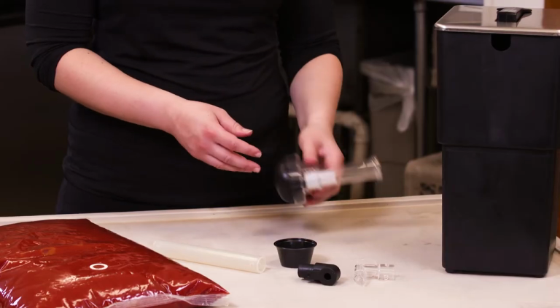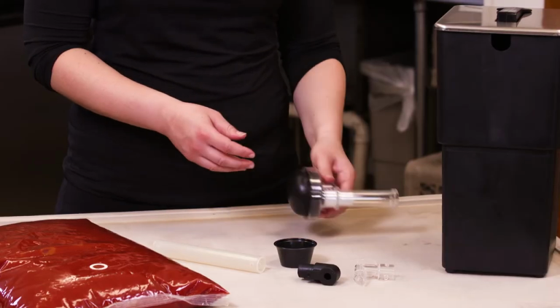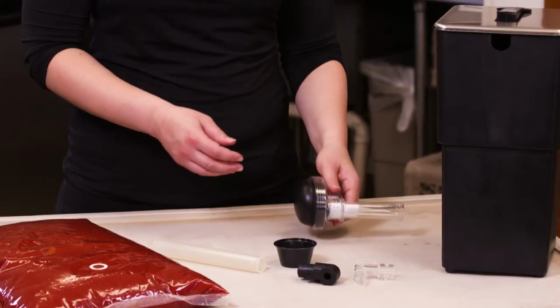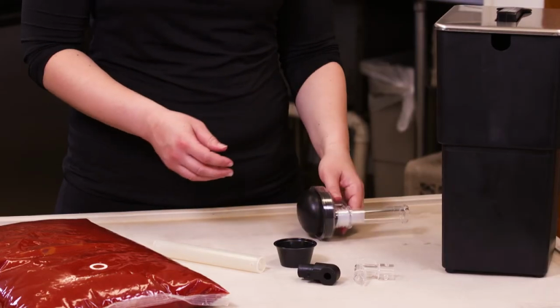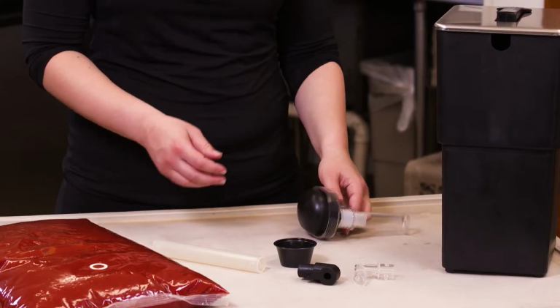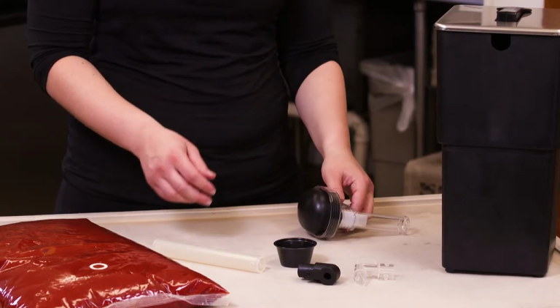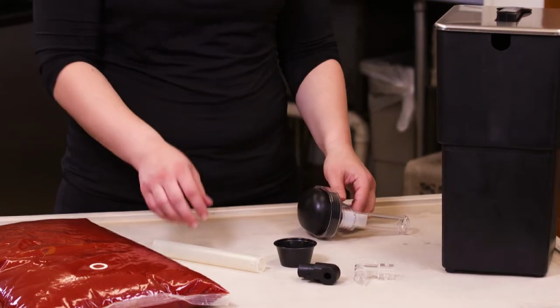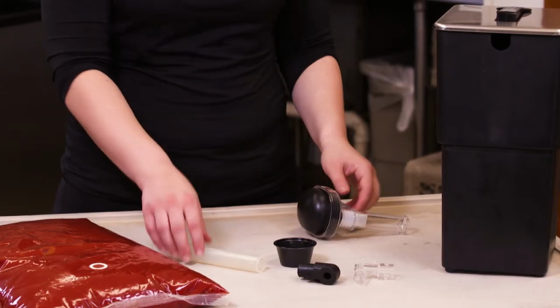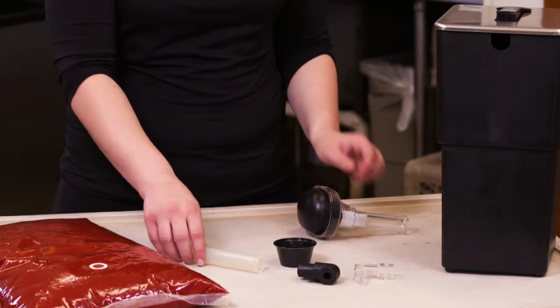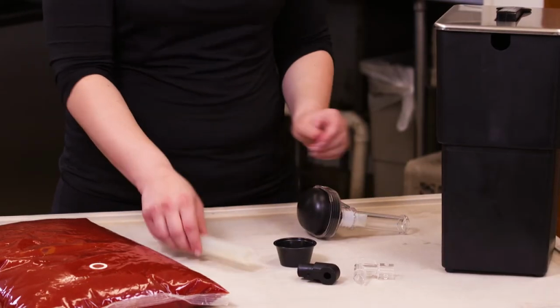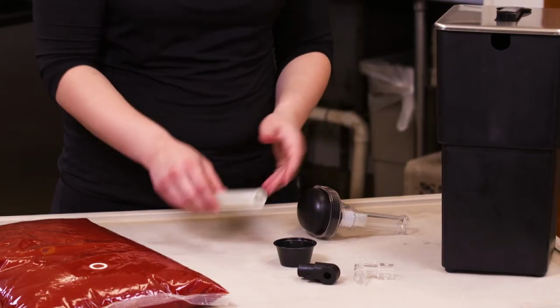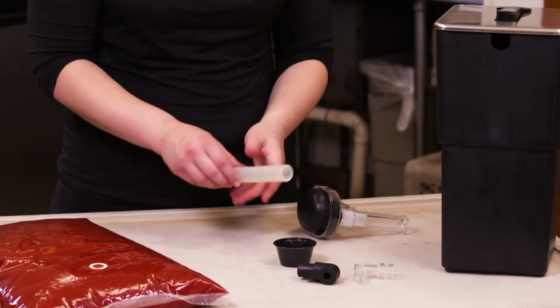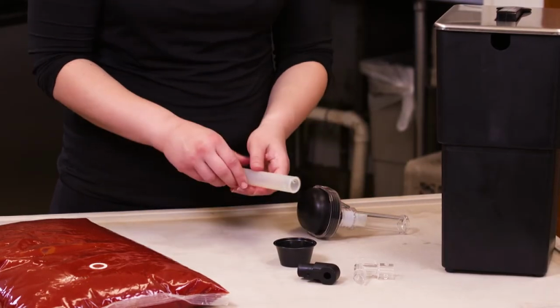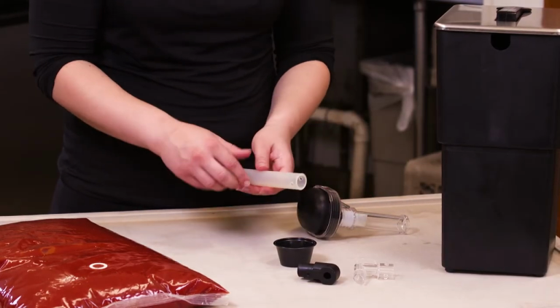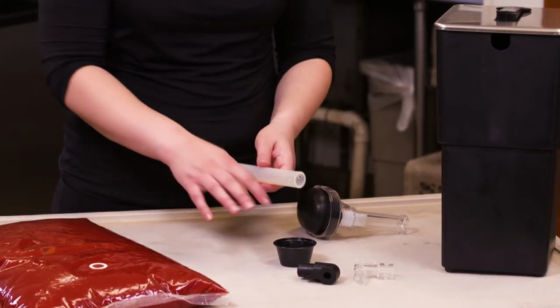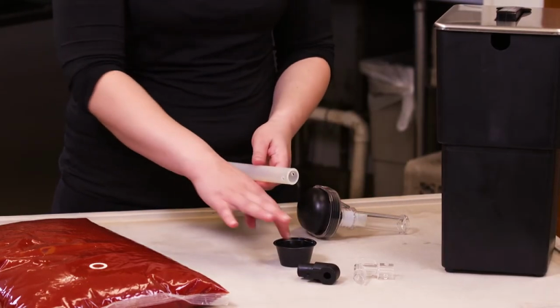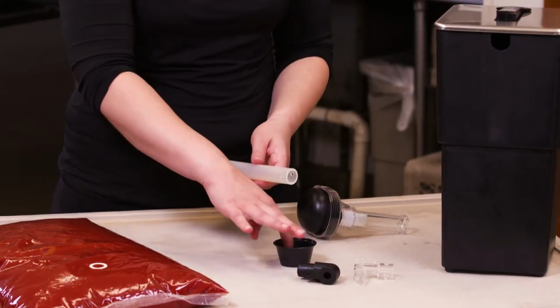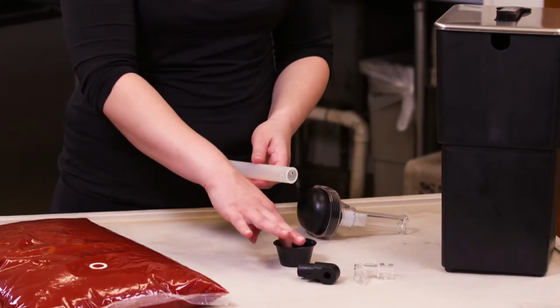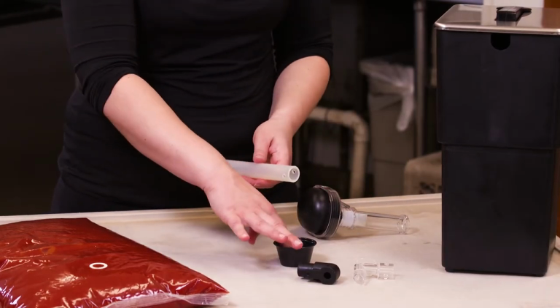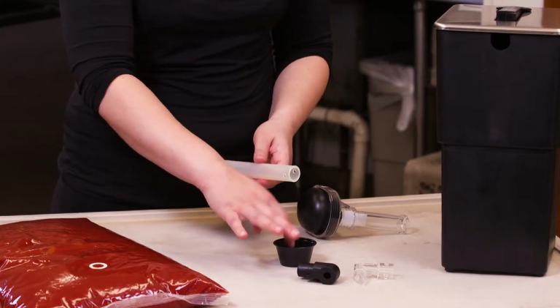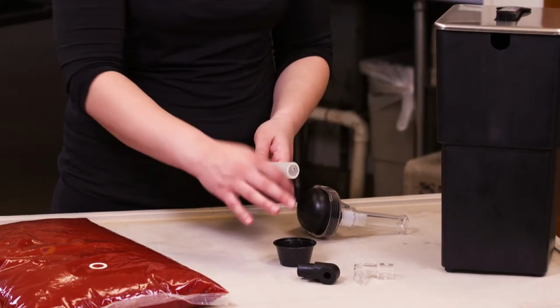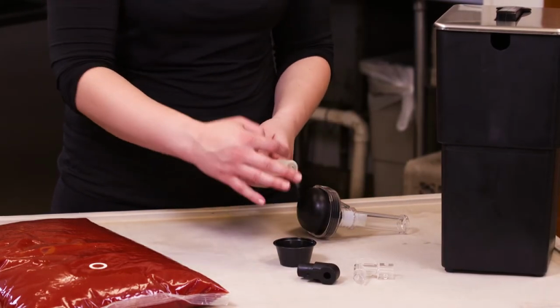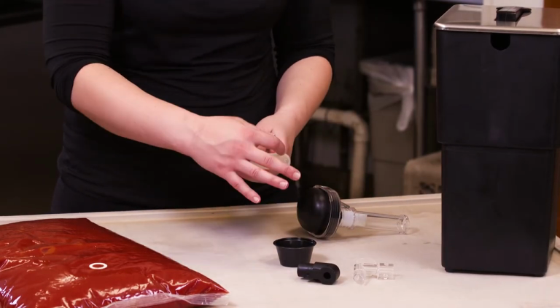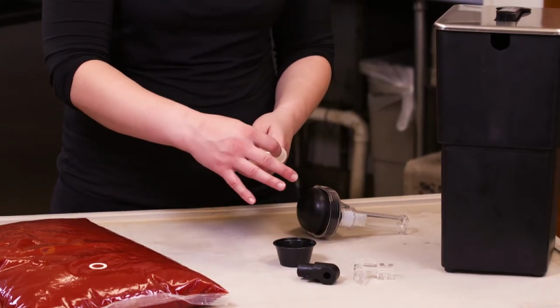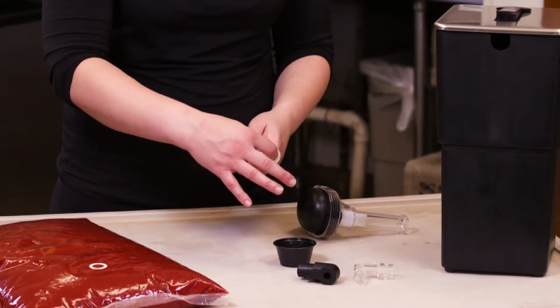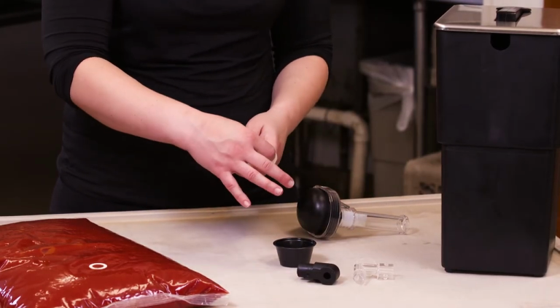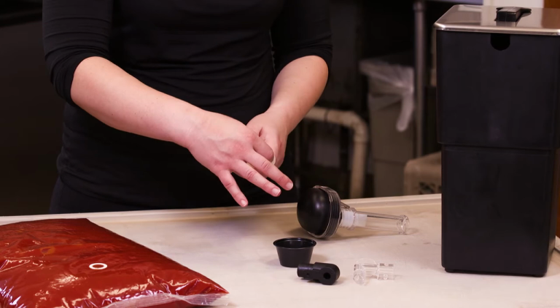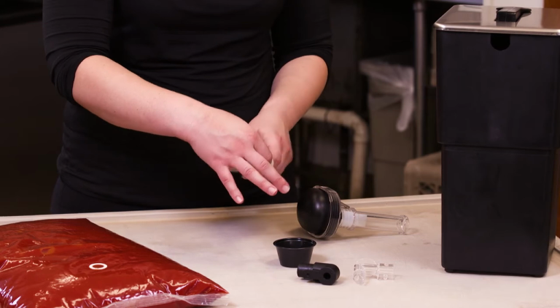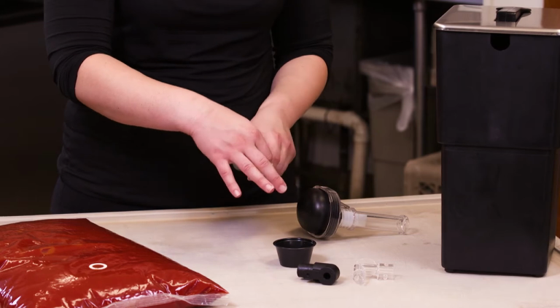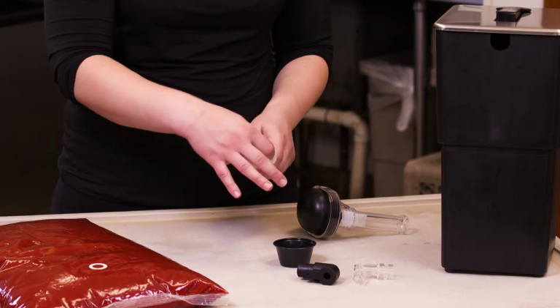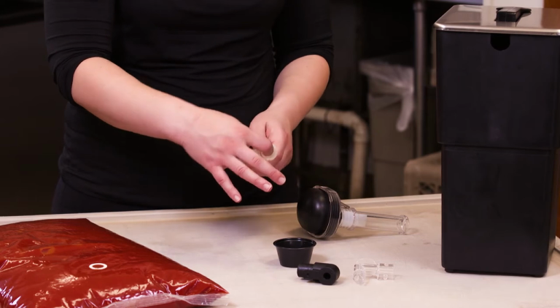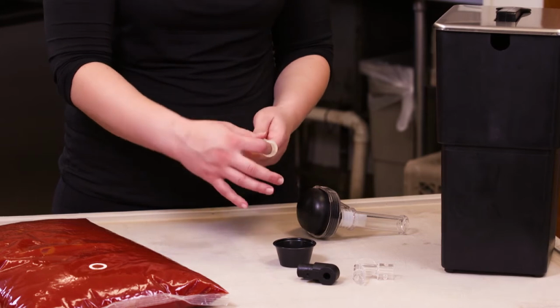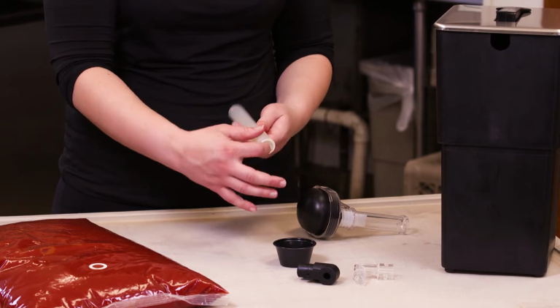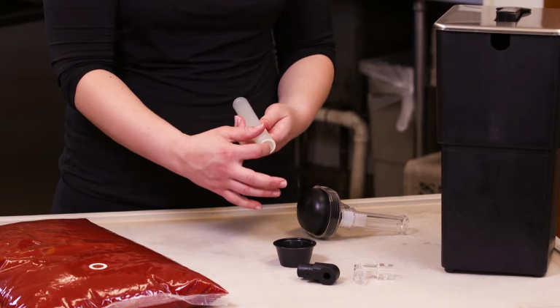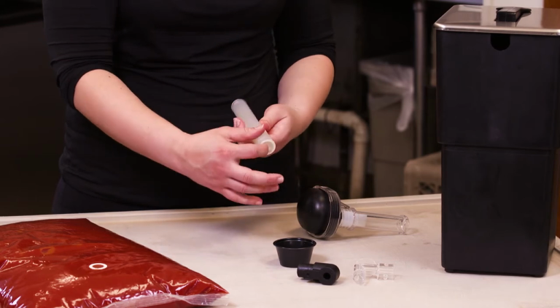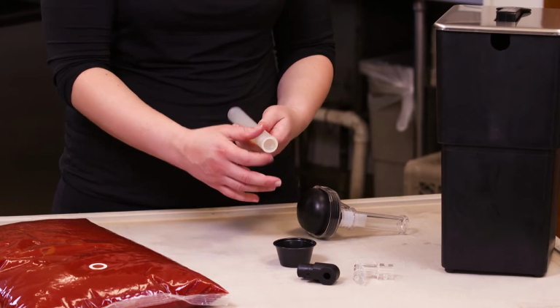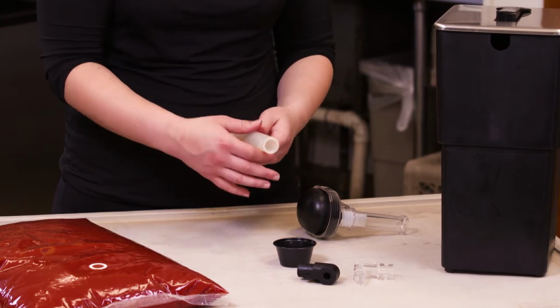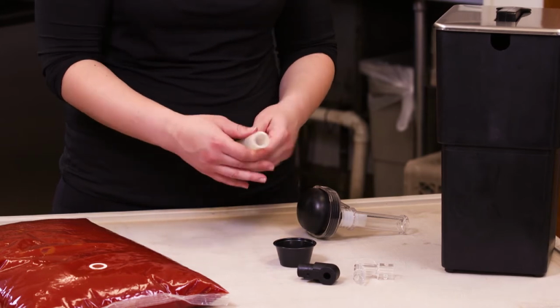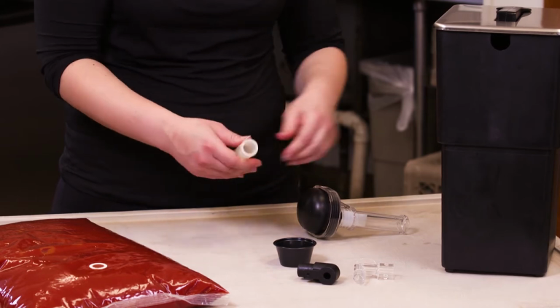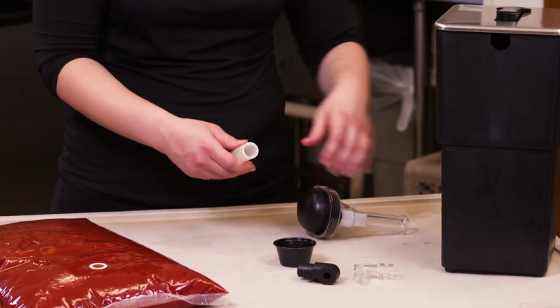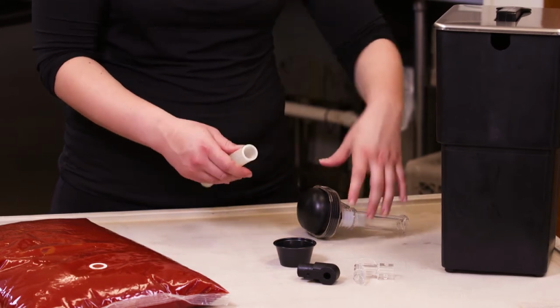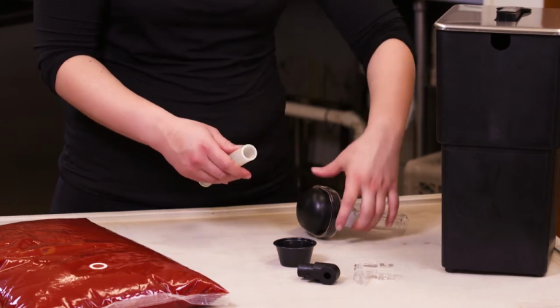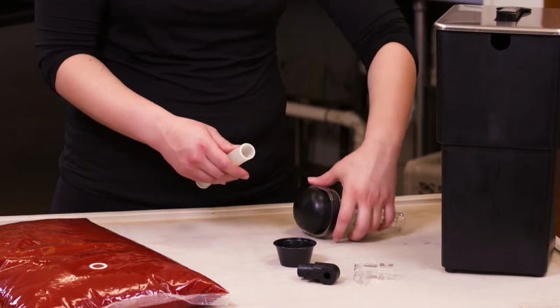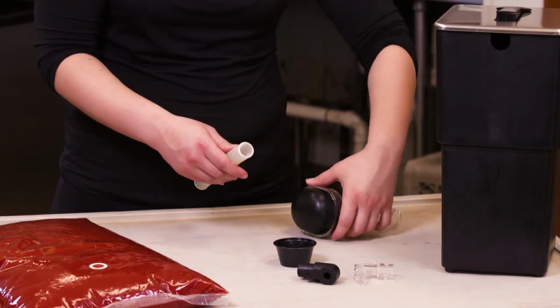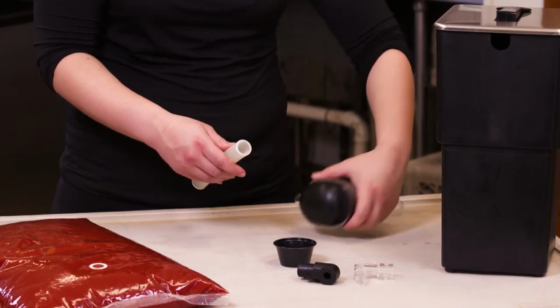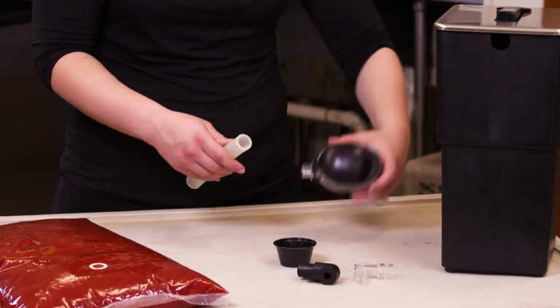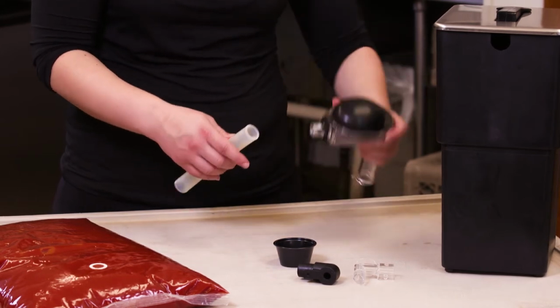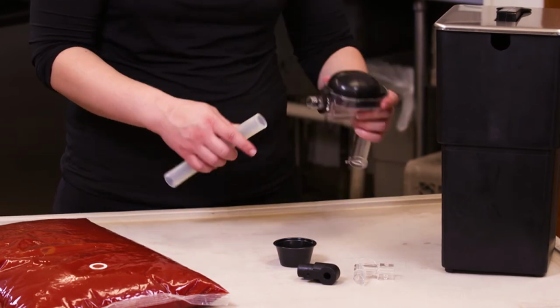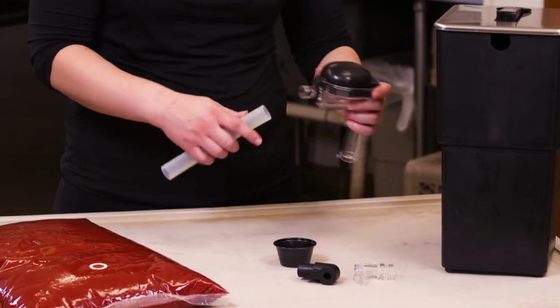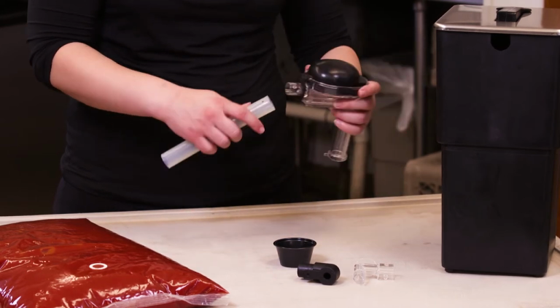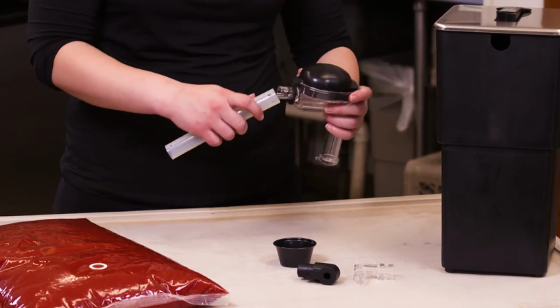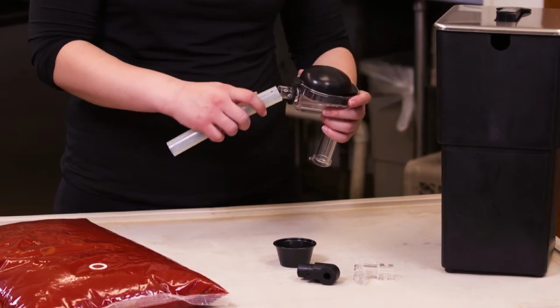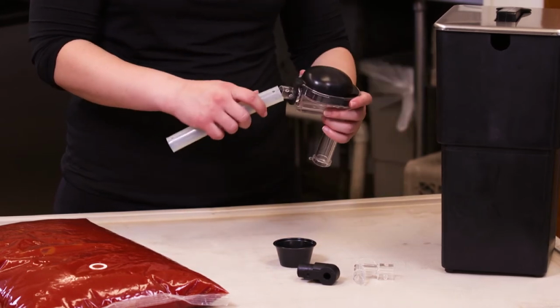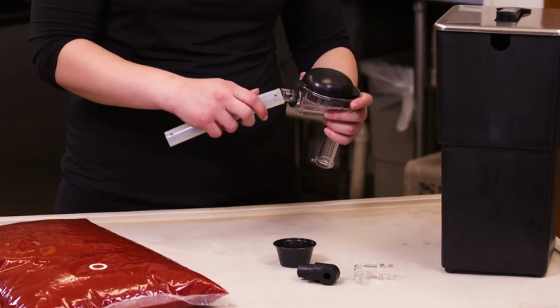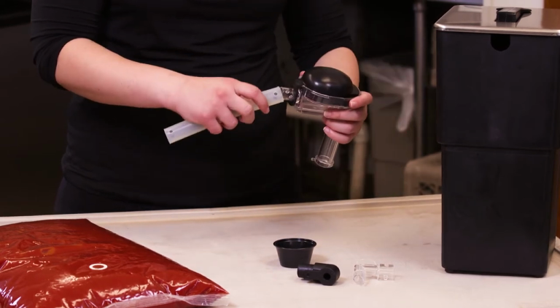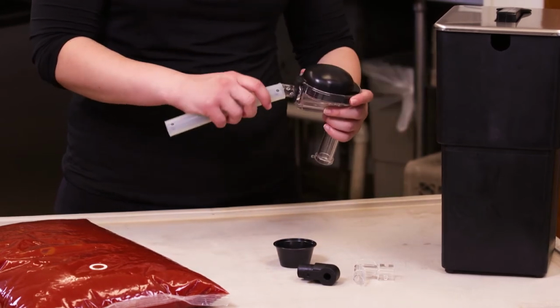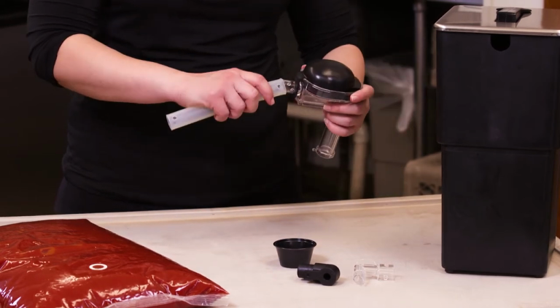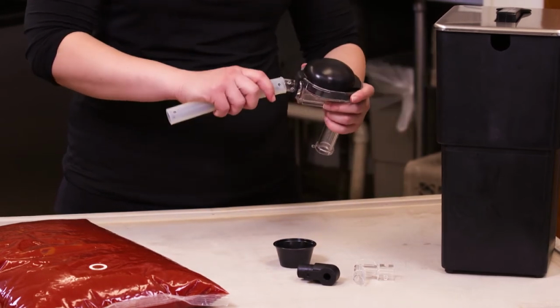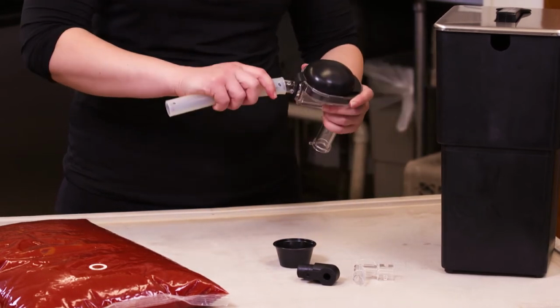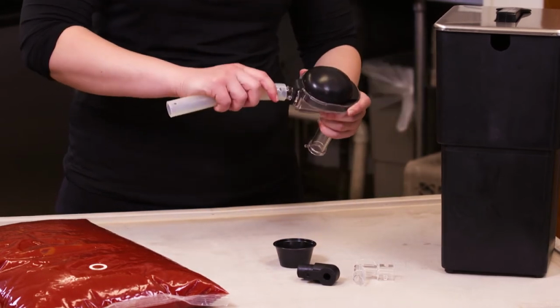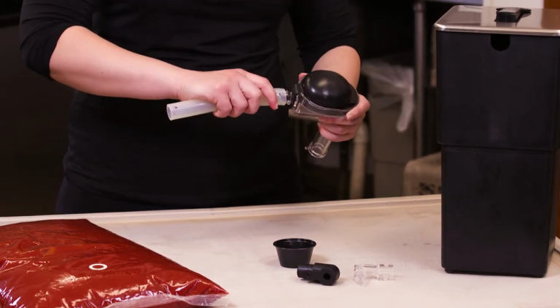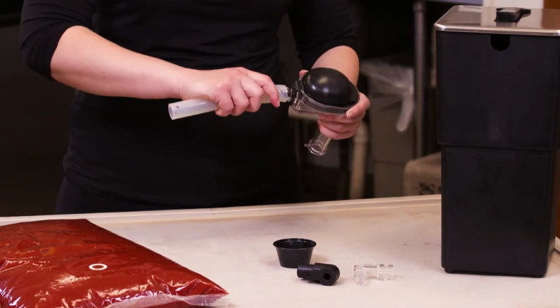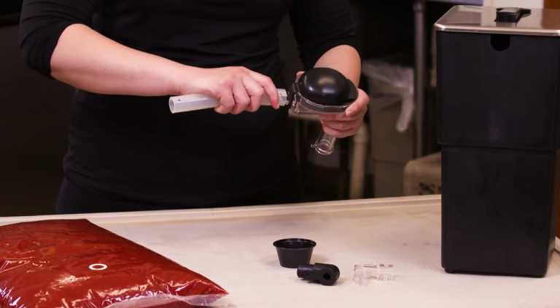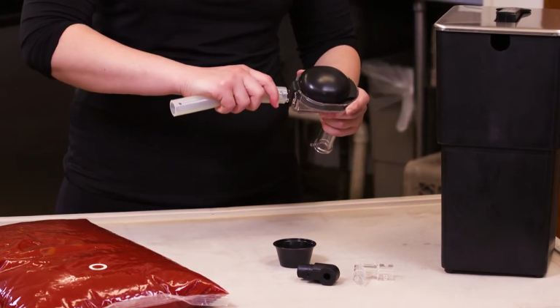Lubricate the inside of the tube with clean water. Rotate and position the tube until both pegs of the housing fit into the holes on the tube.